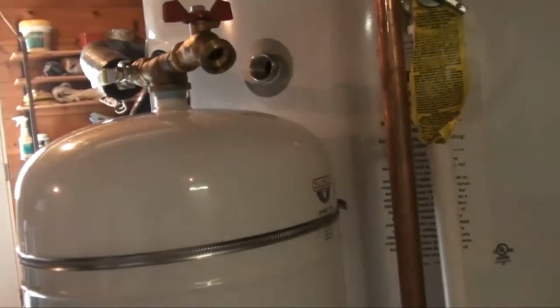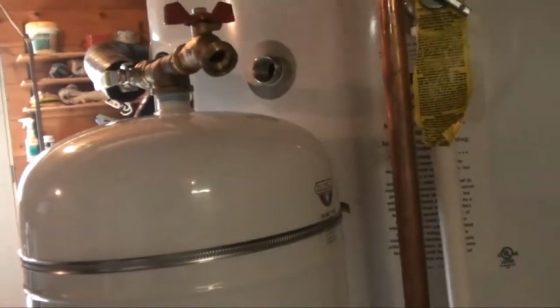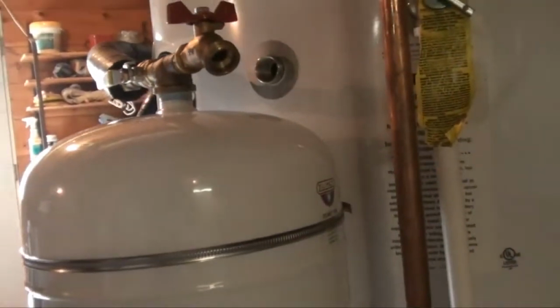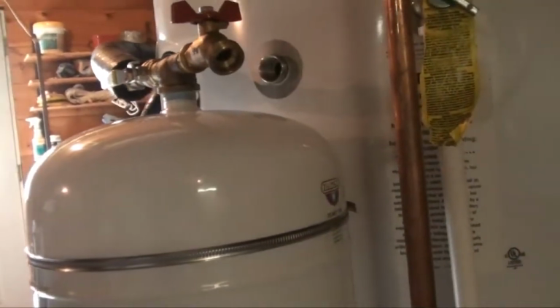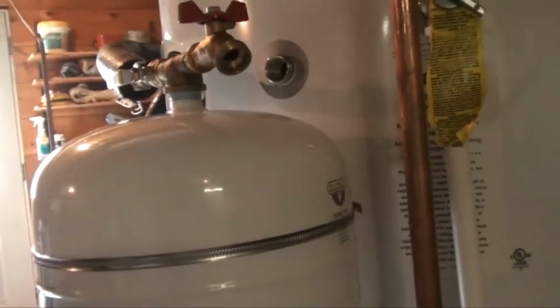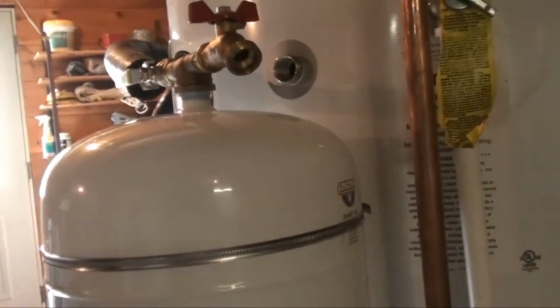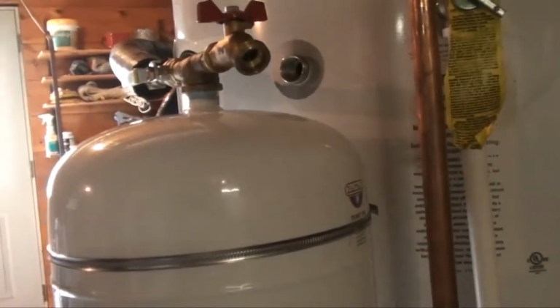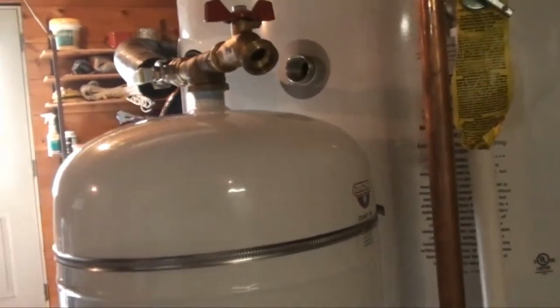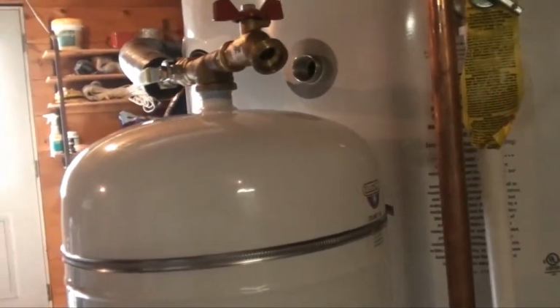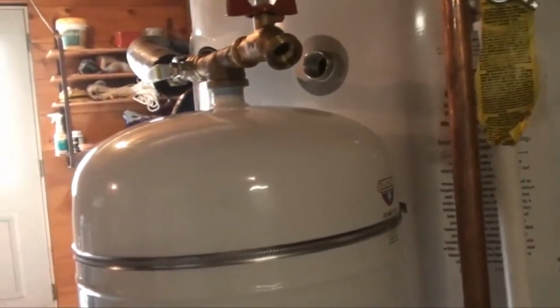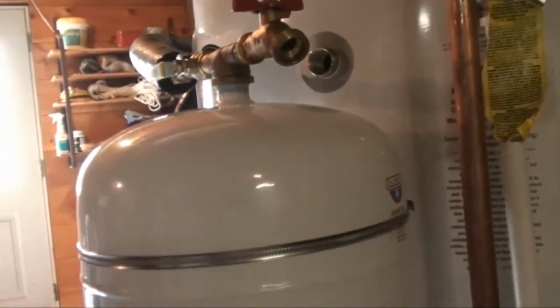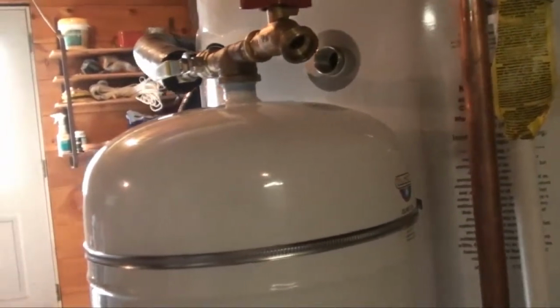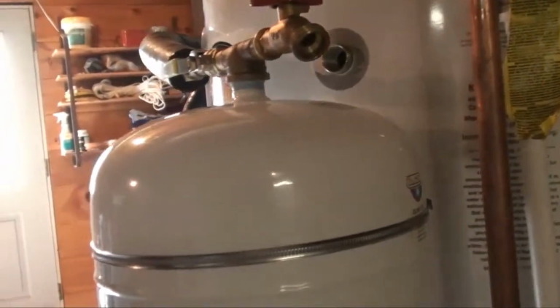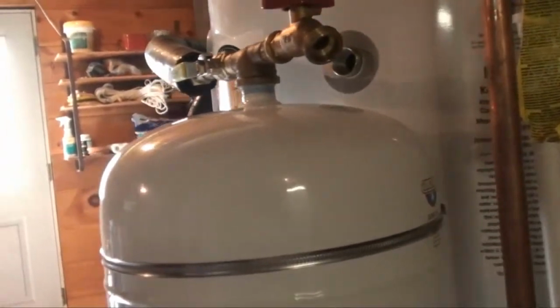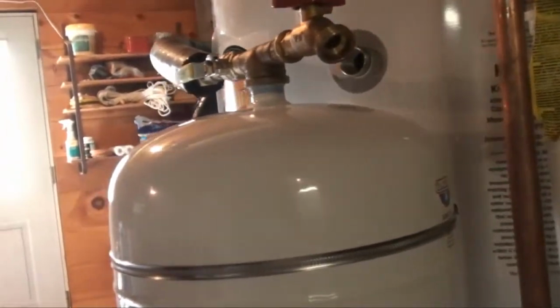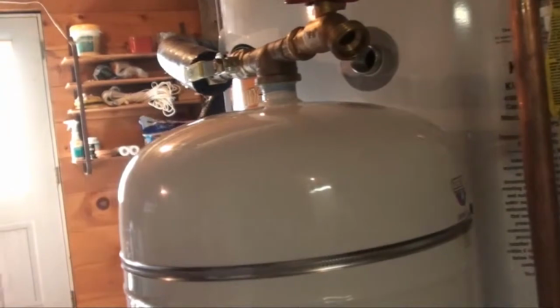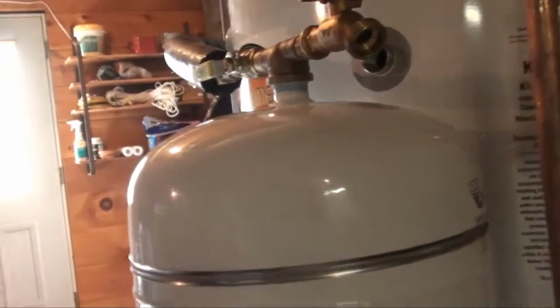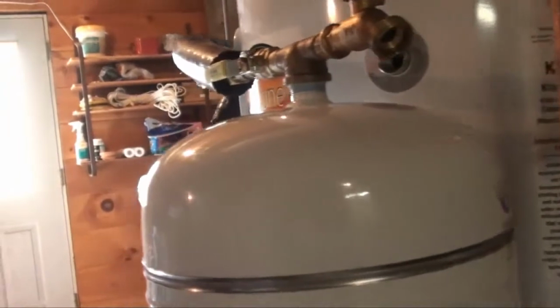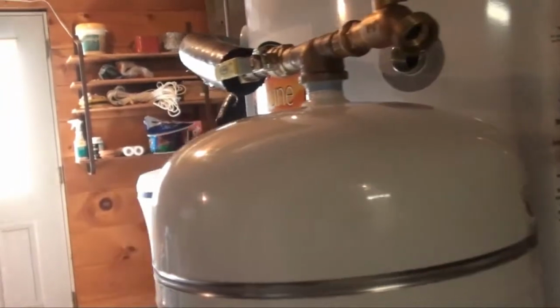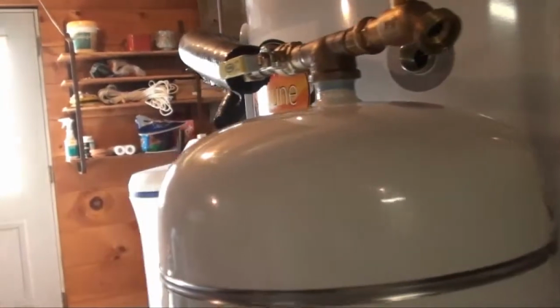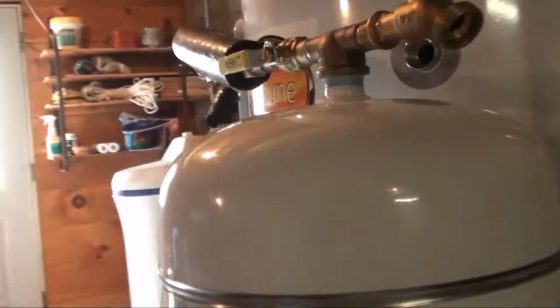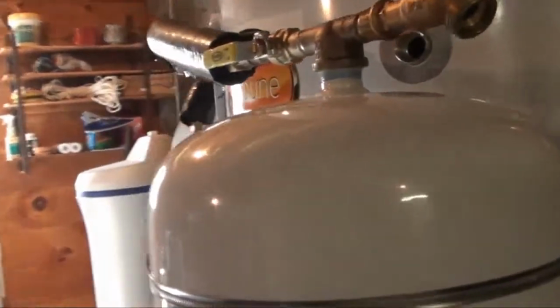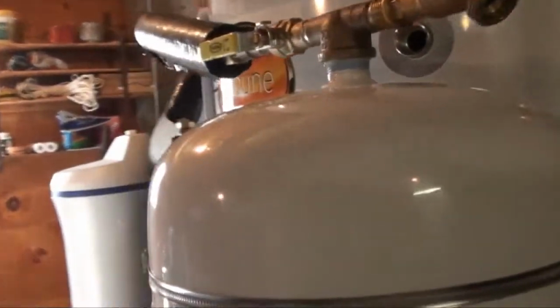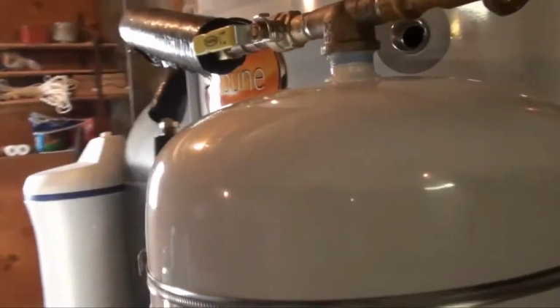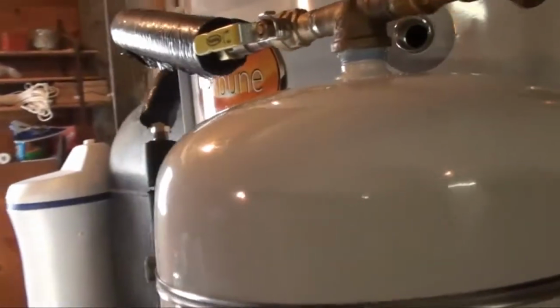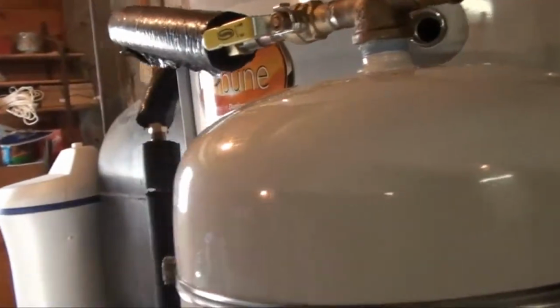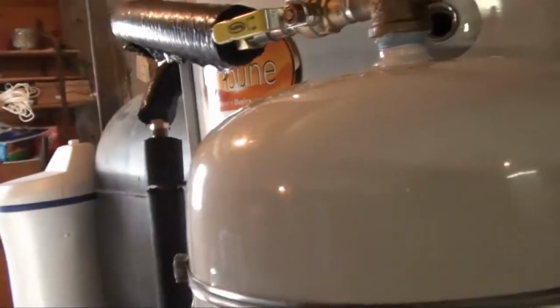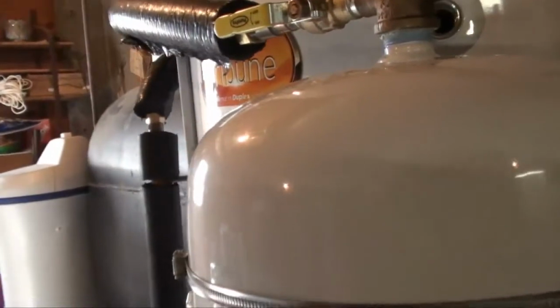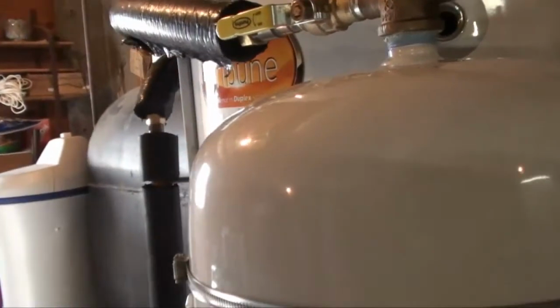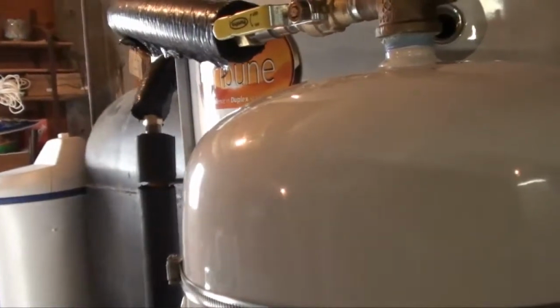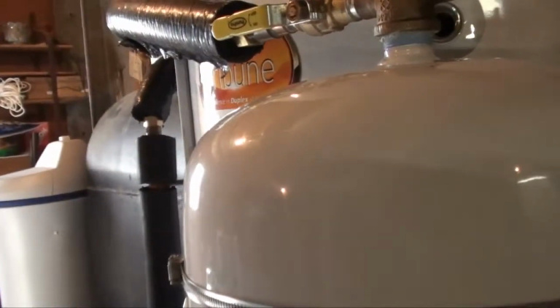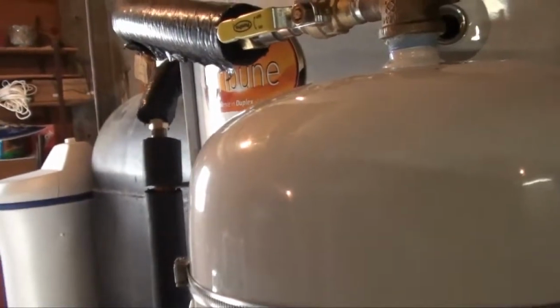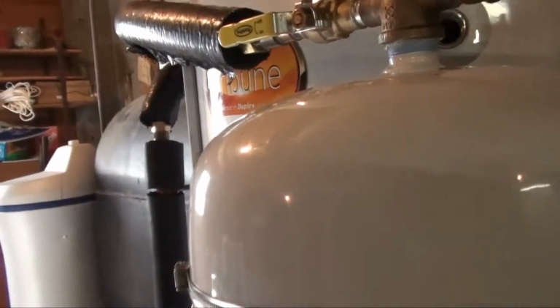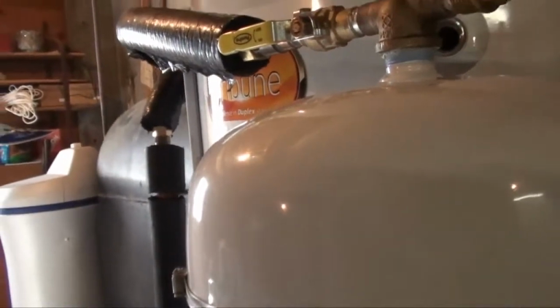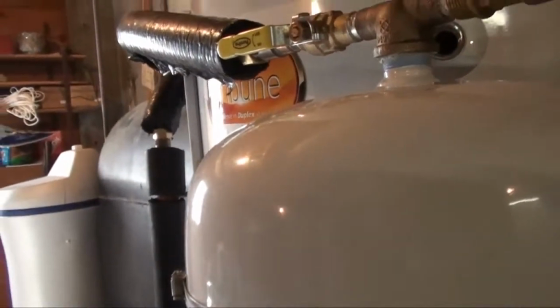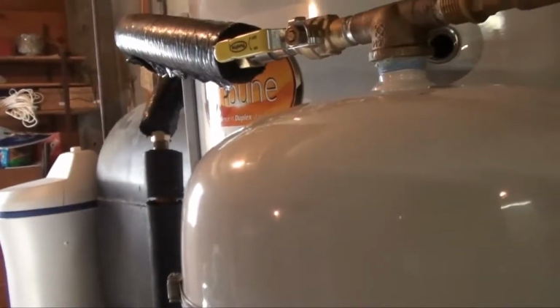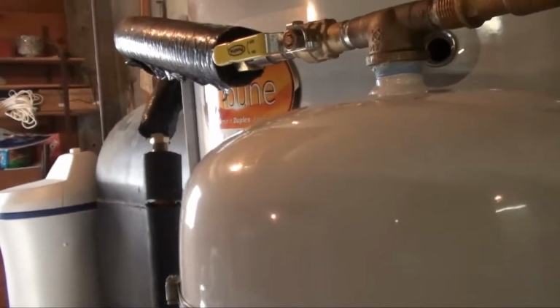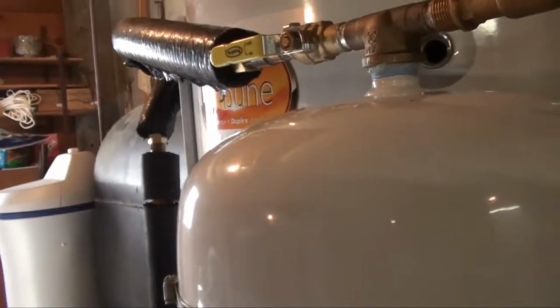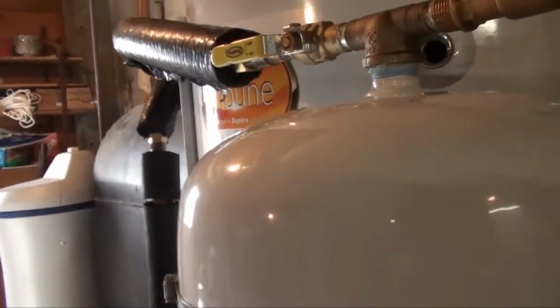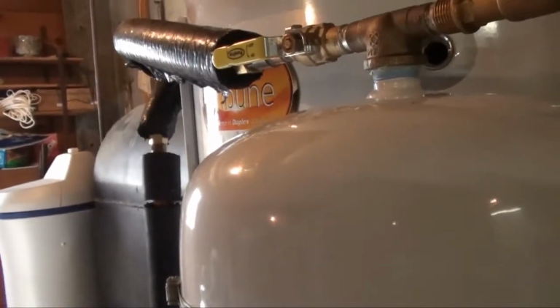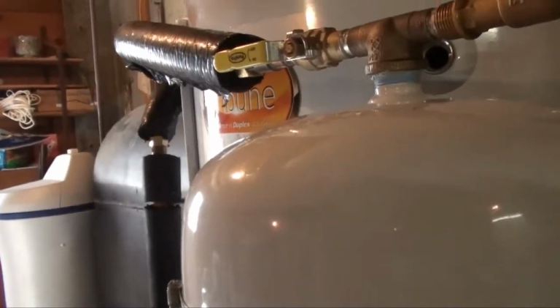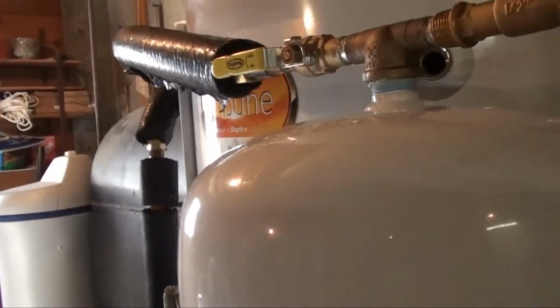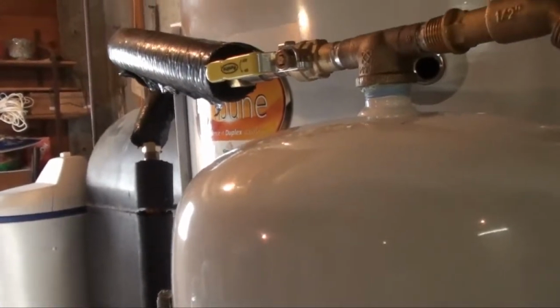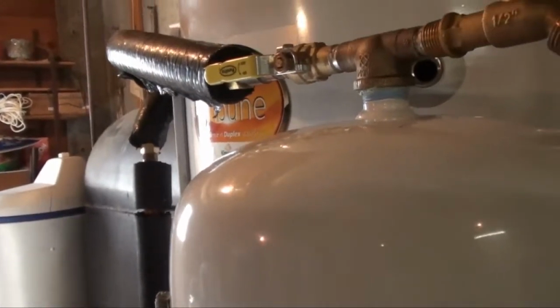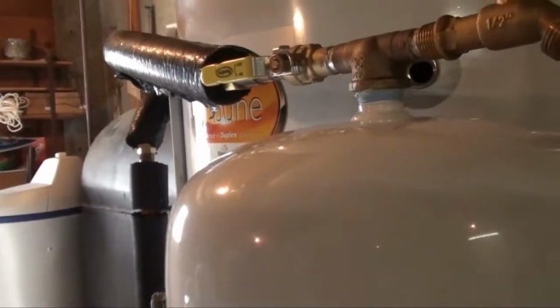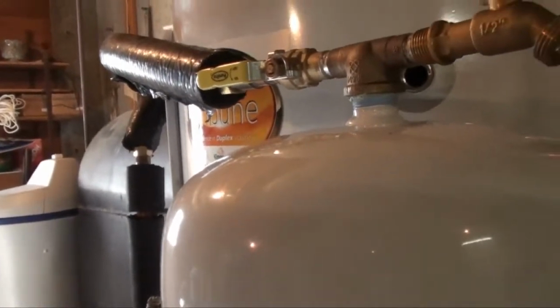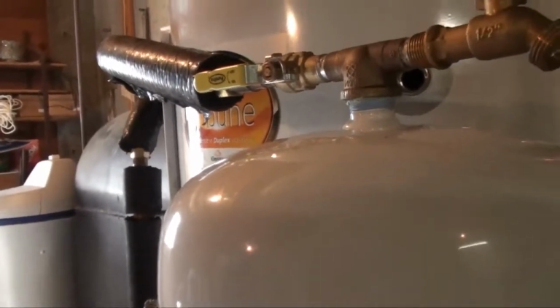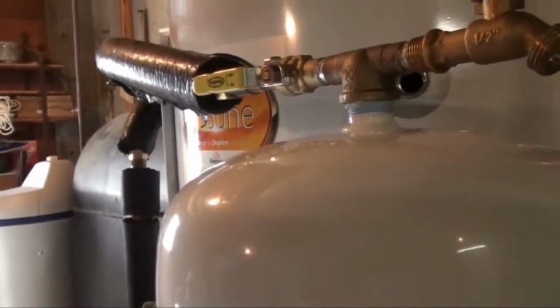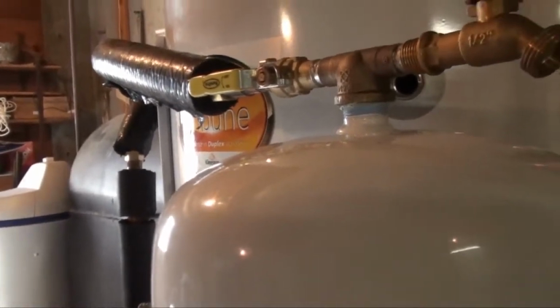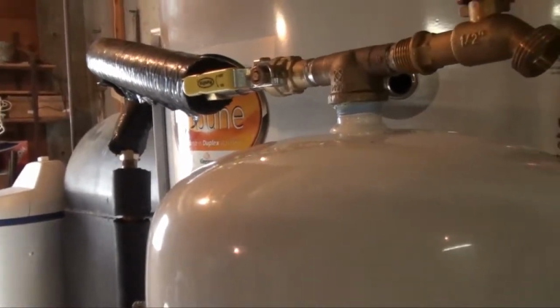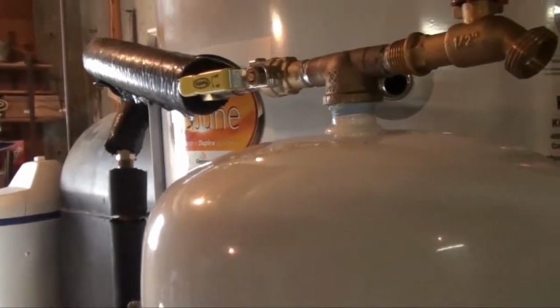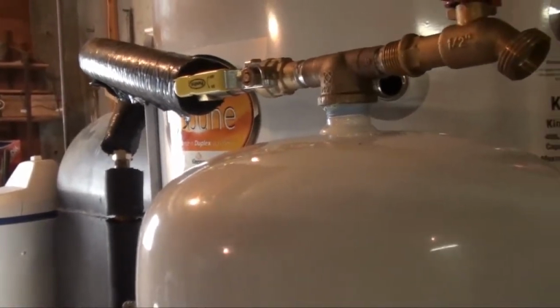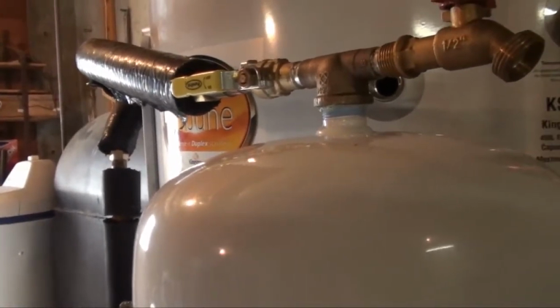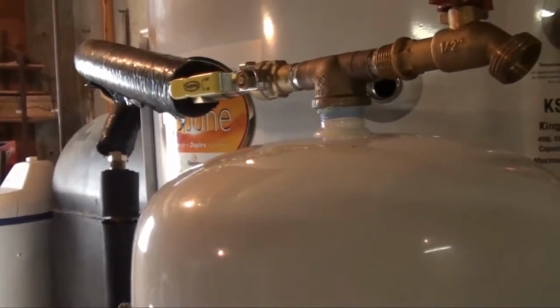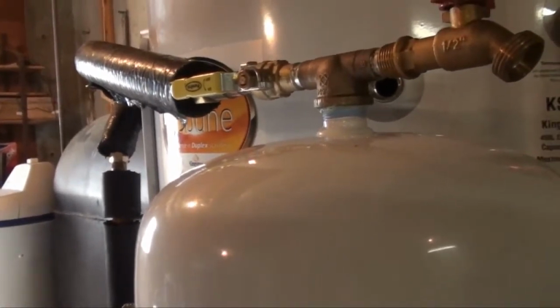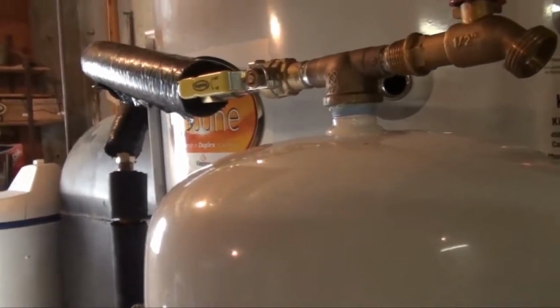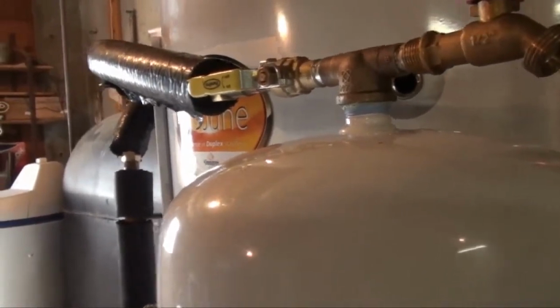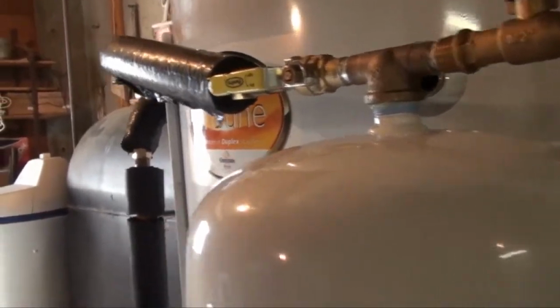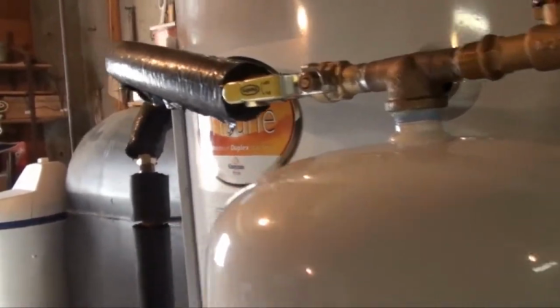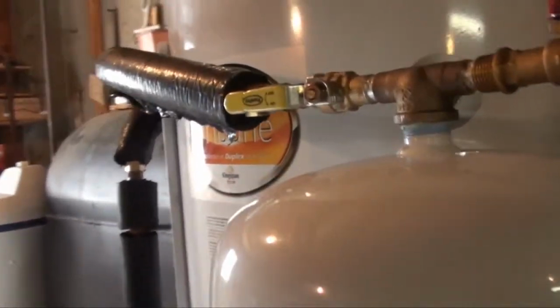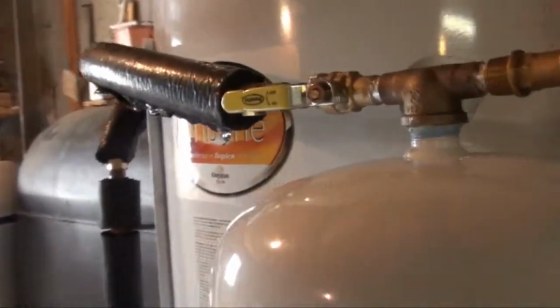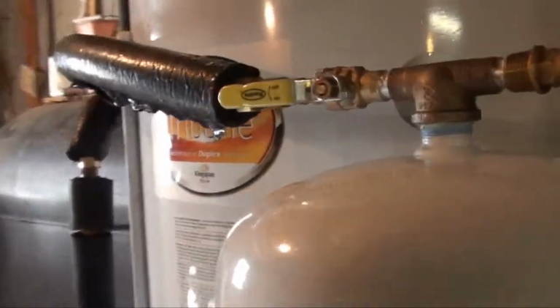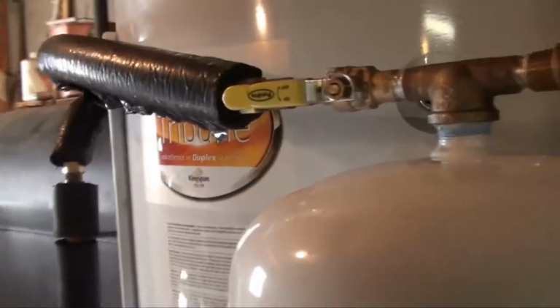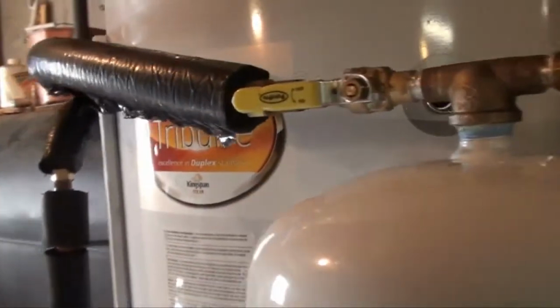You can hear a little bit of gurgling now — the pump is running, cycling the glycol through the system.